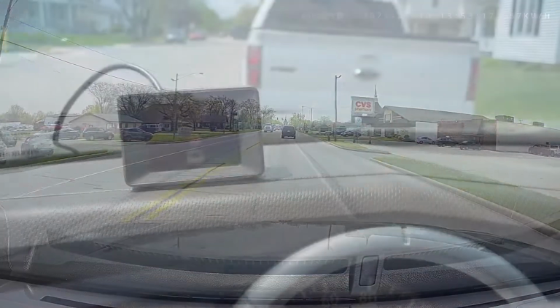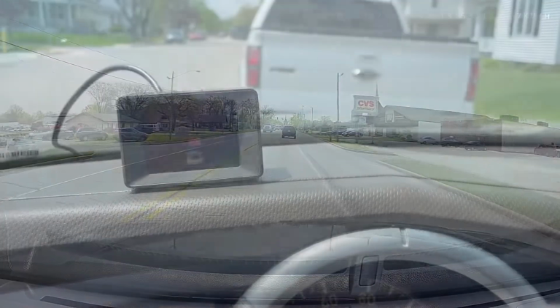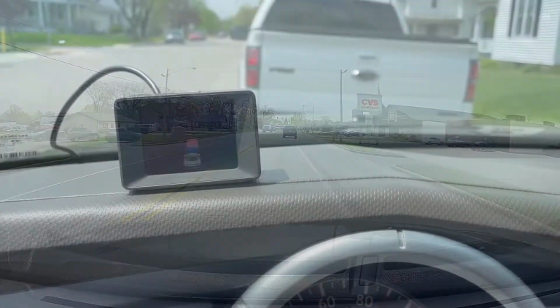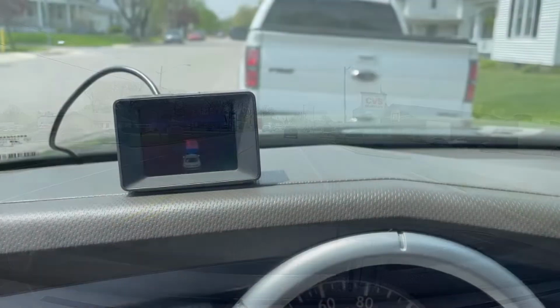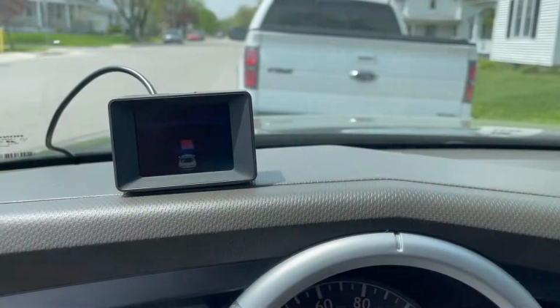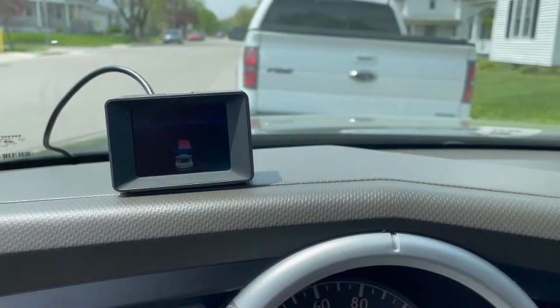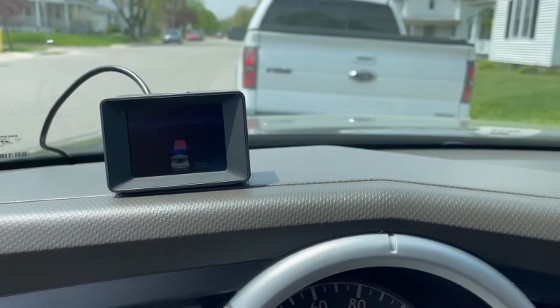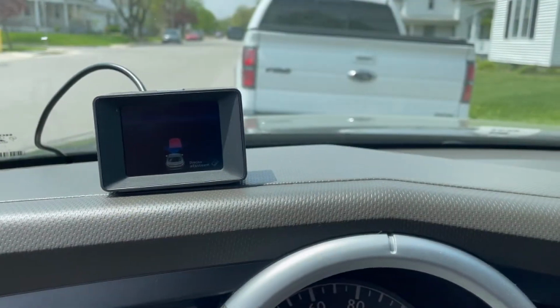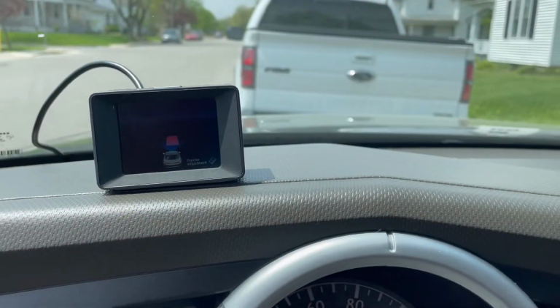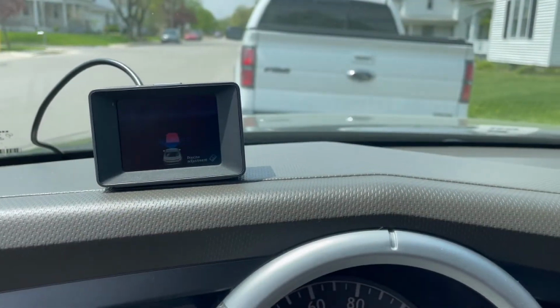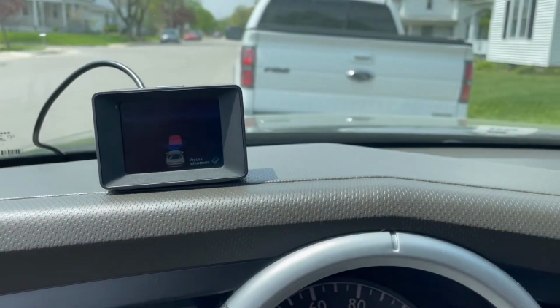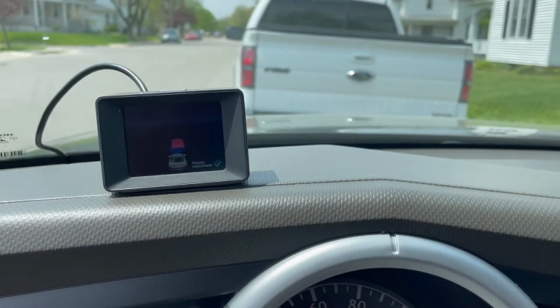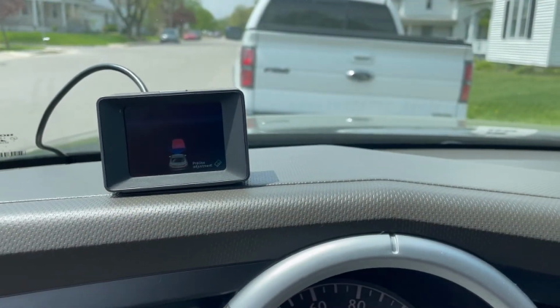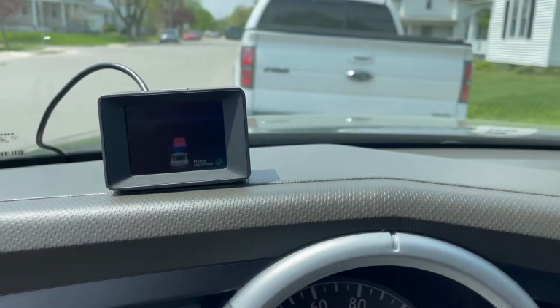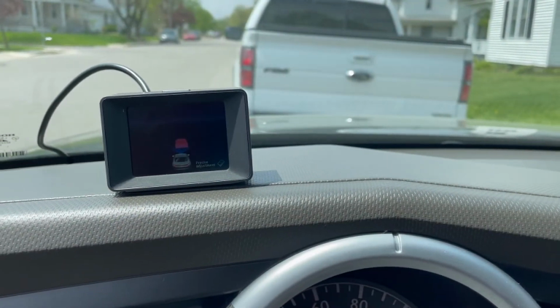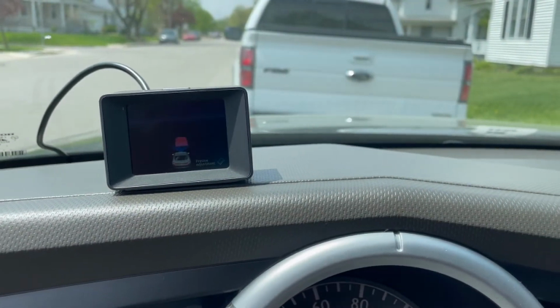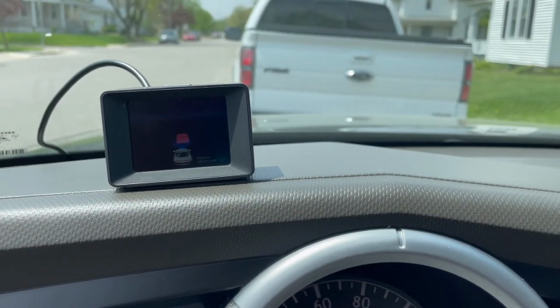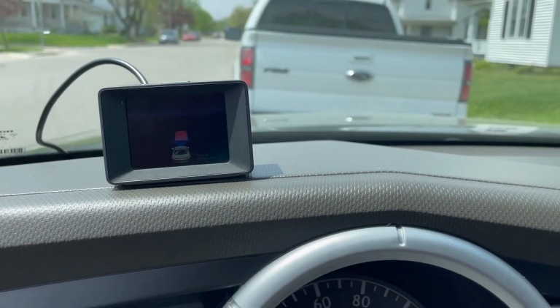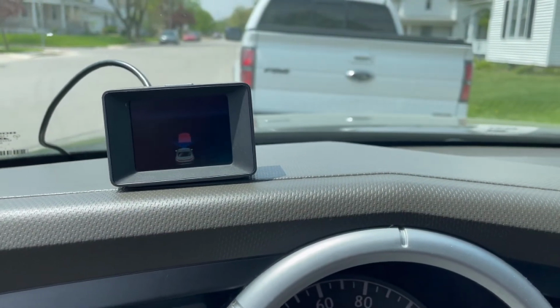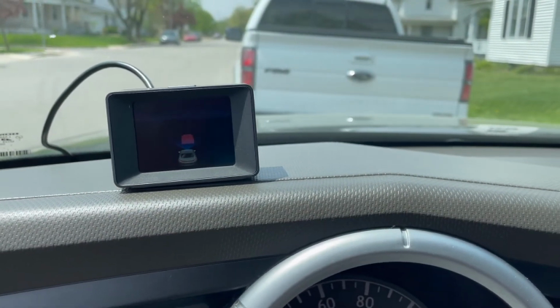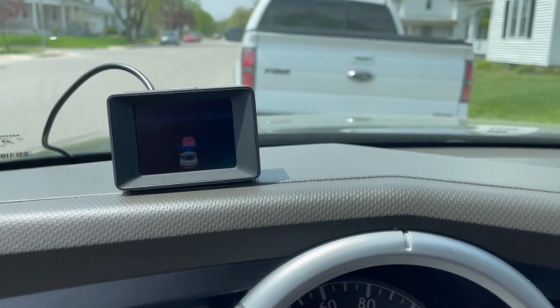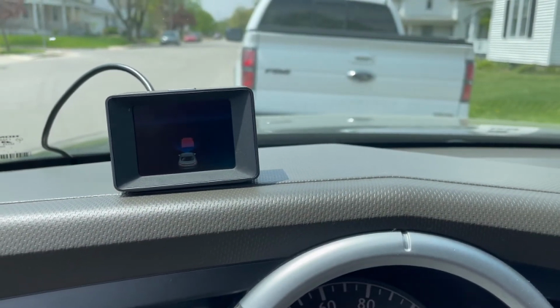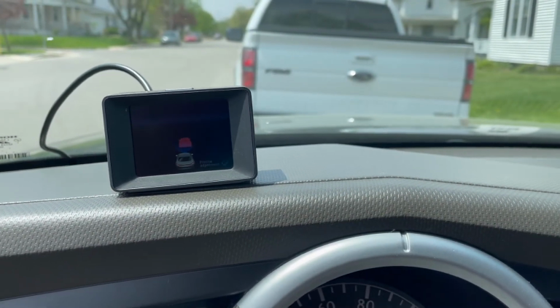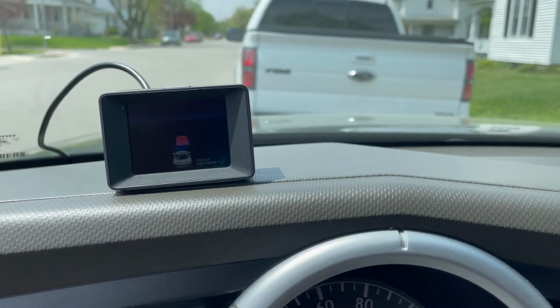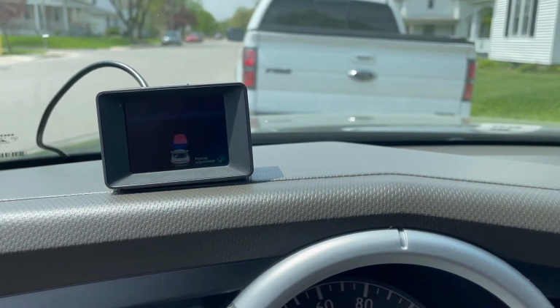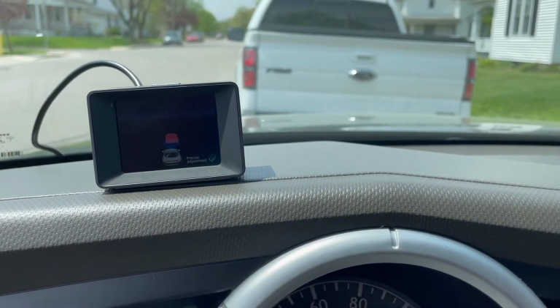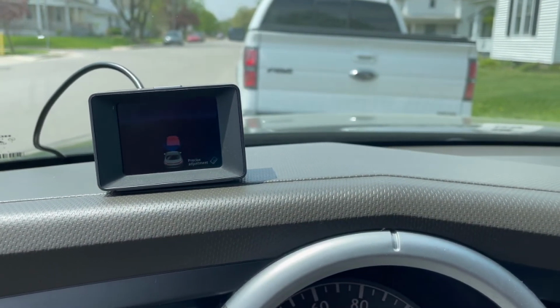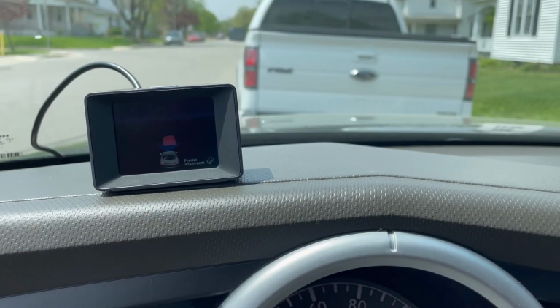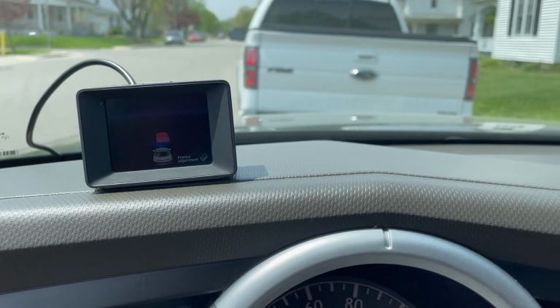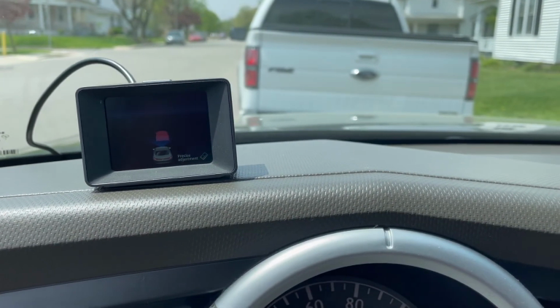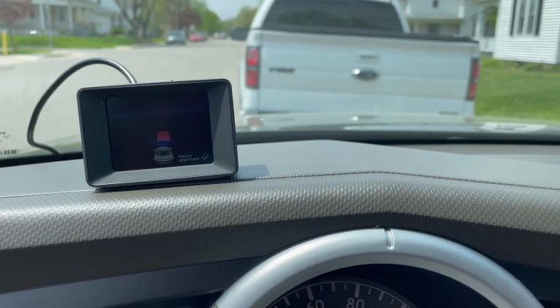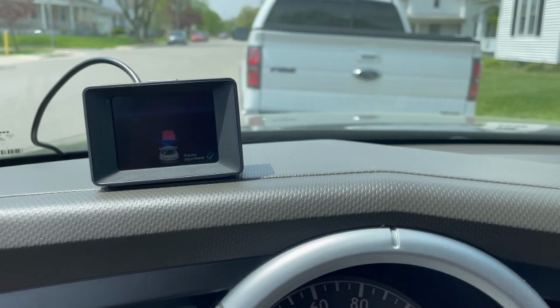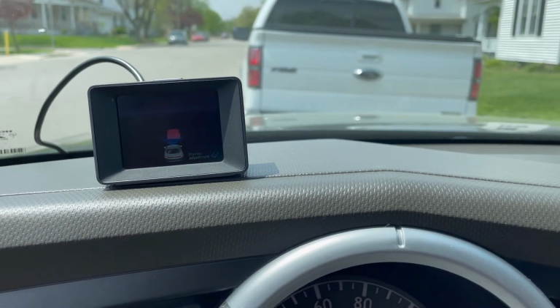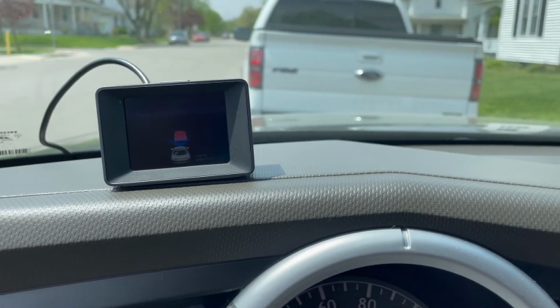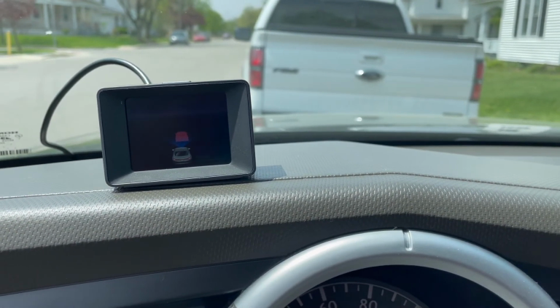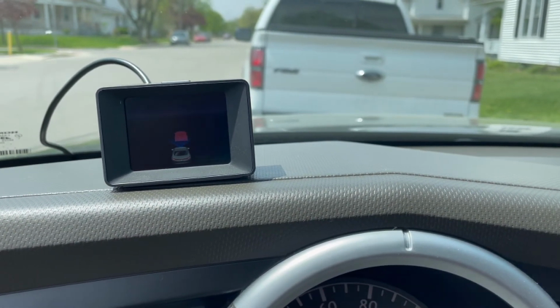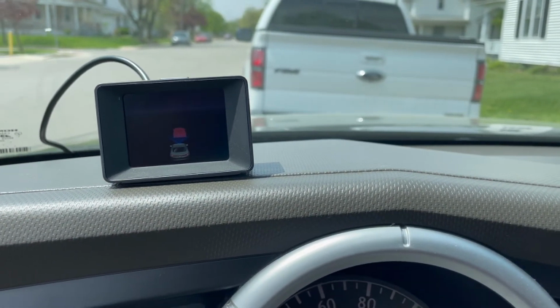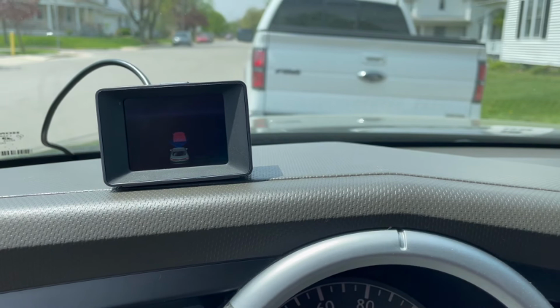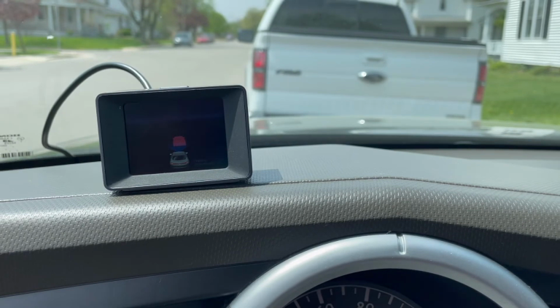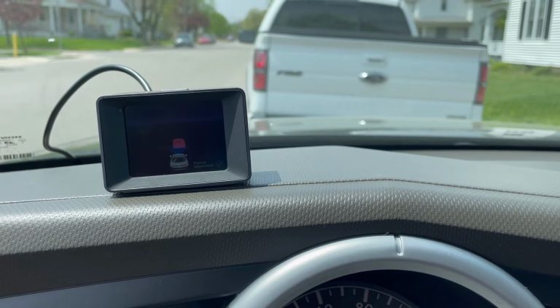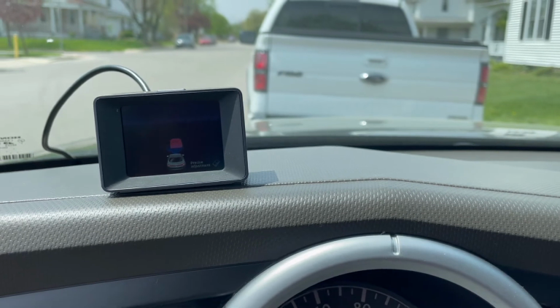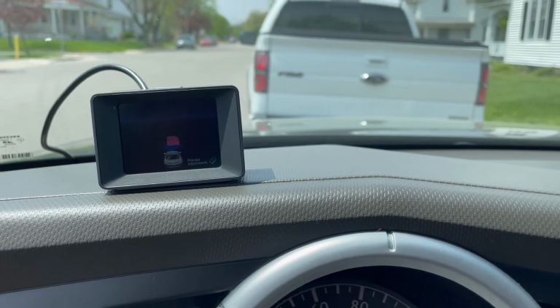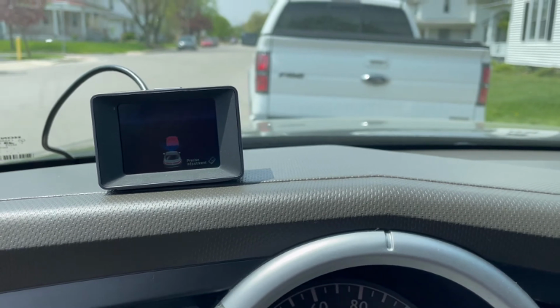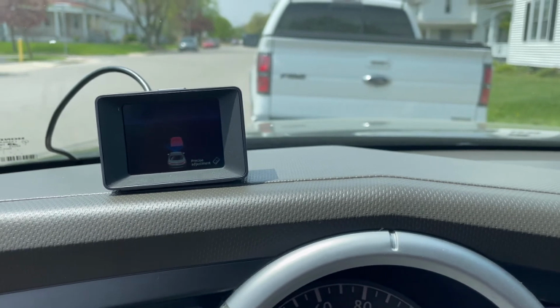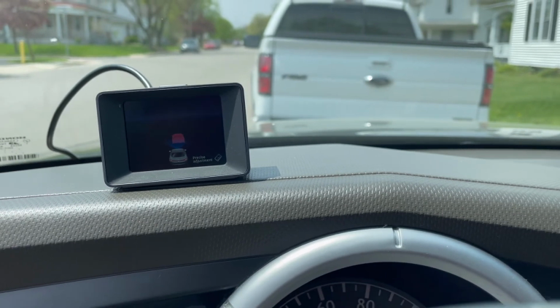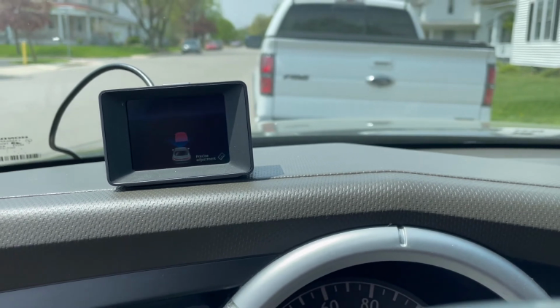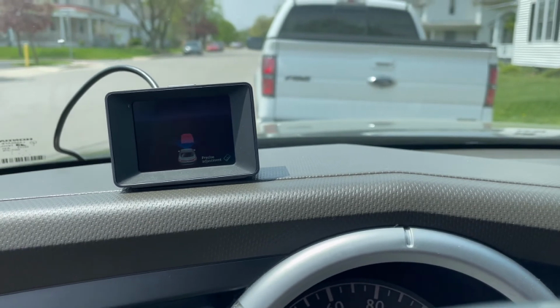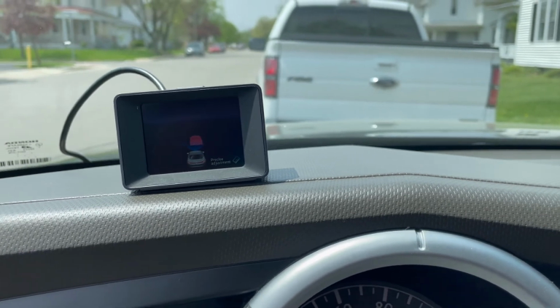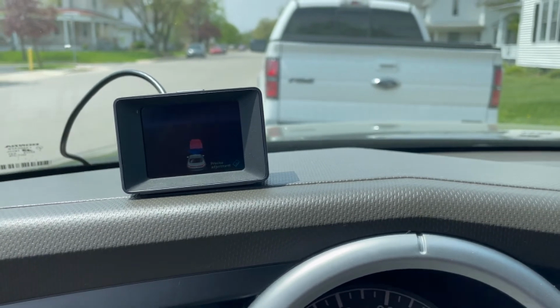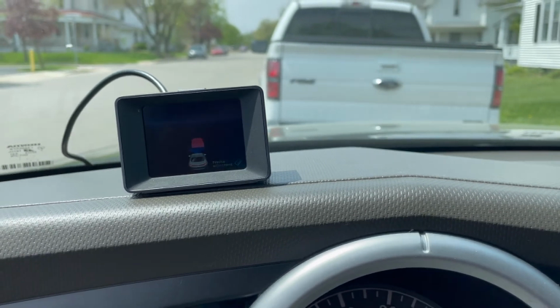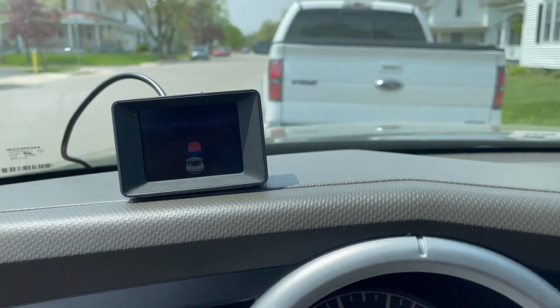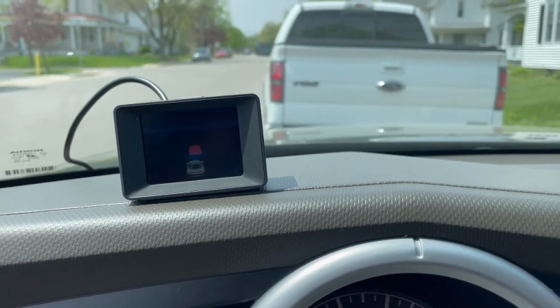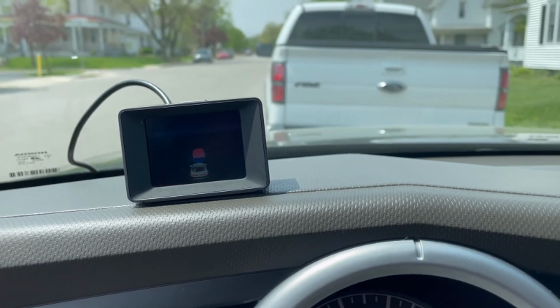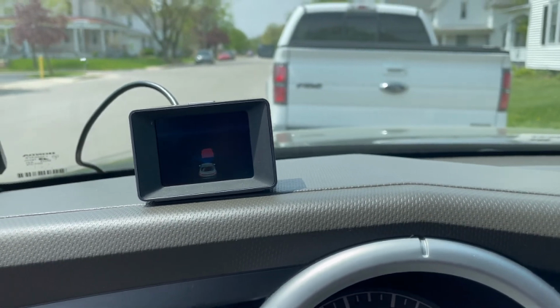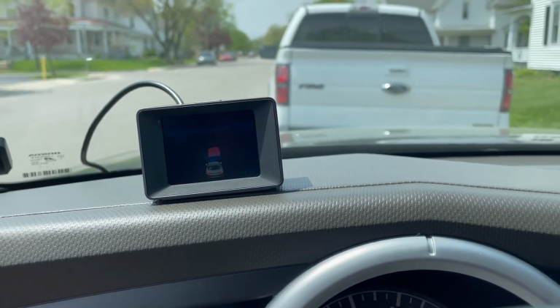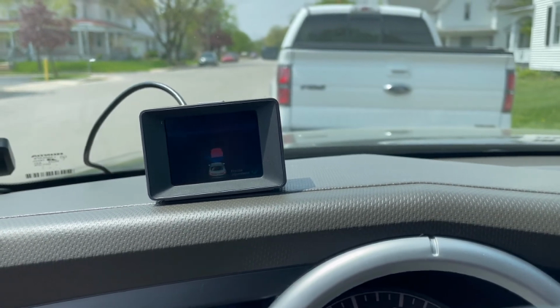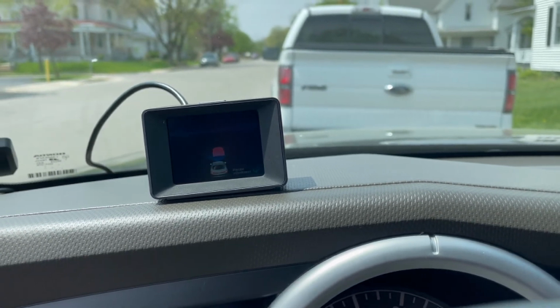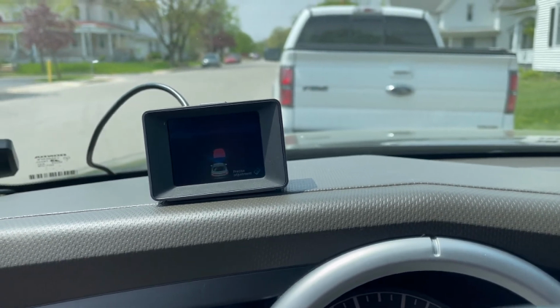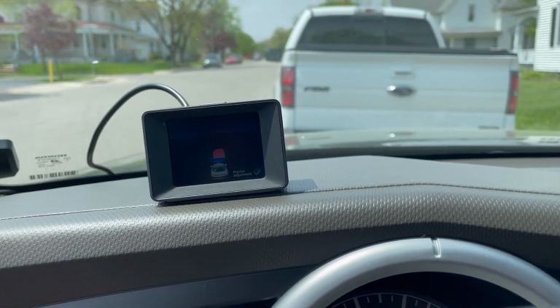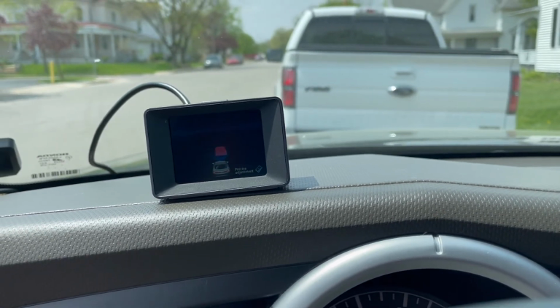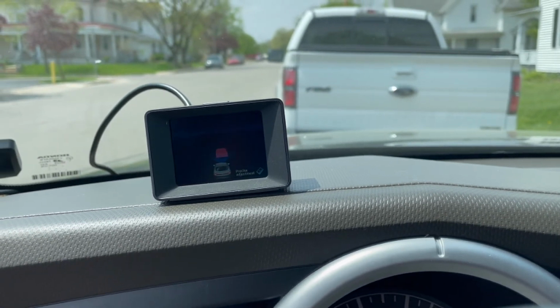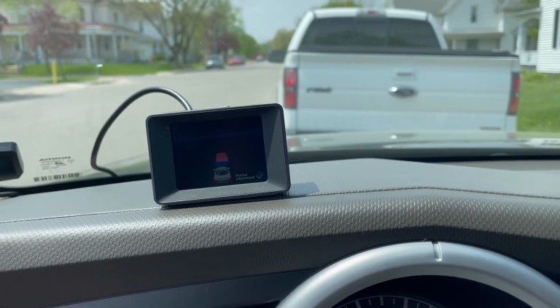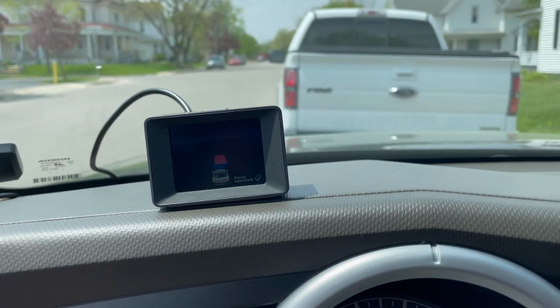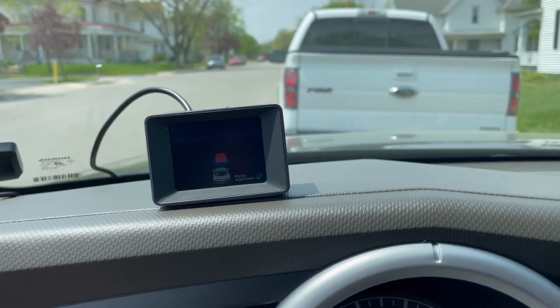Overall this thing is really cool, I'm super pleased with it. I'm sure you will be too — check it out and grab your own.